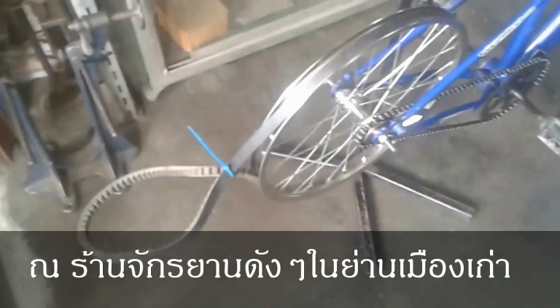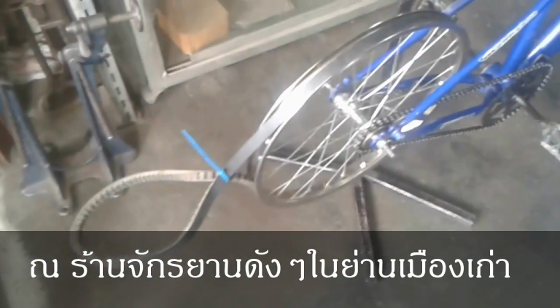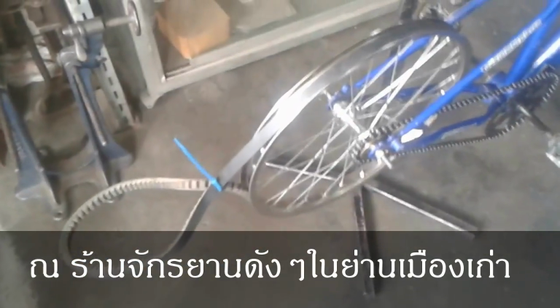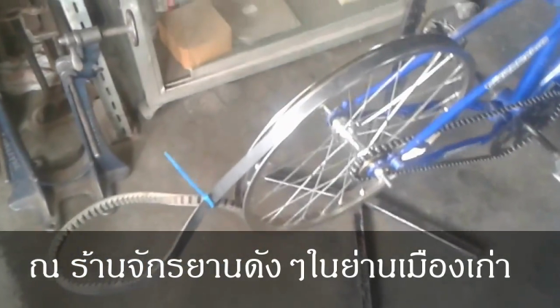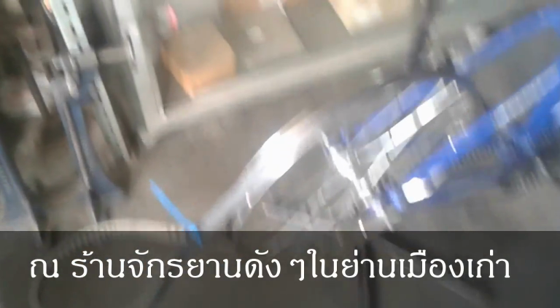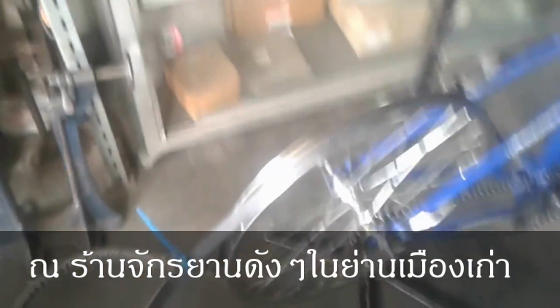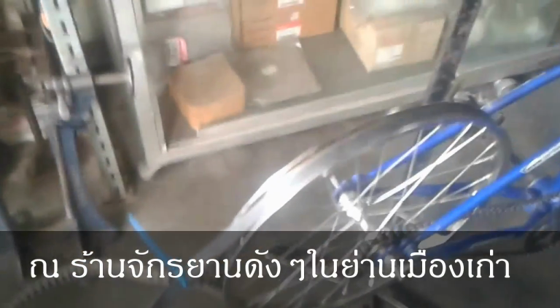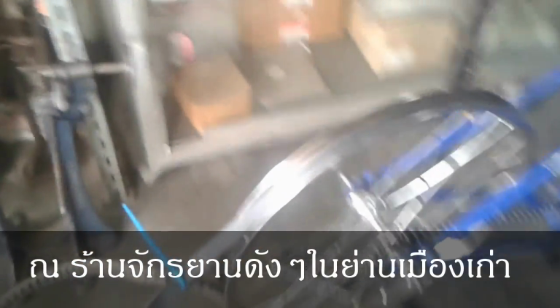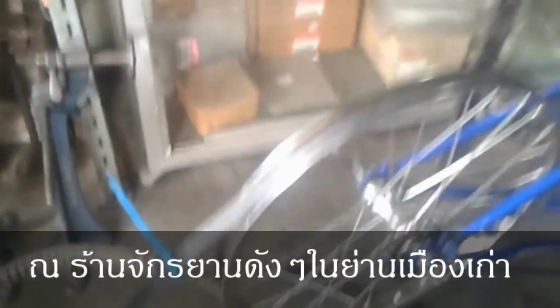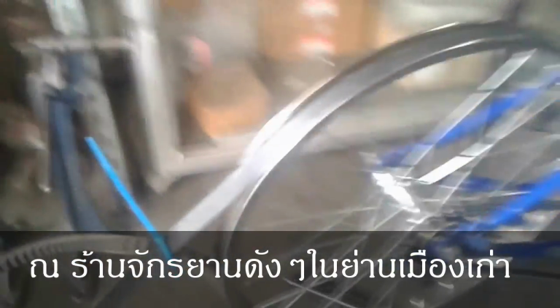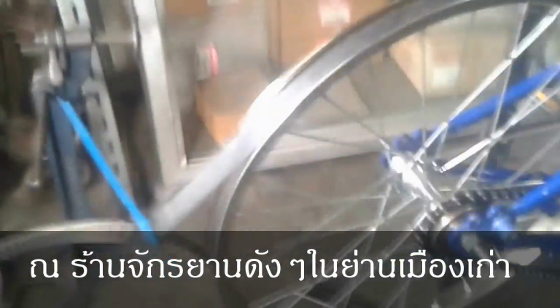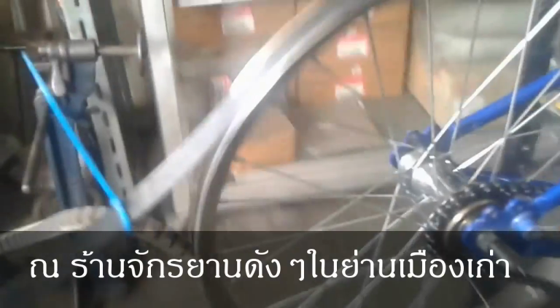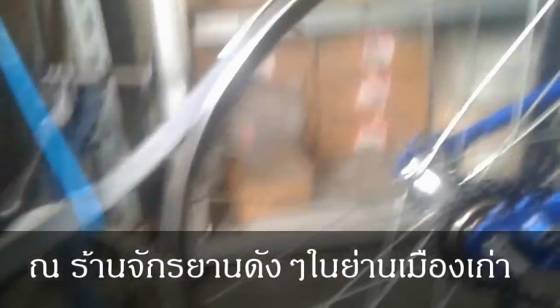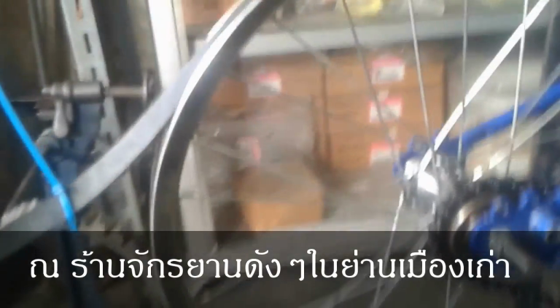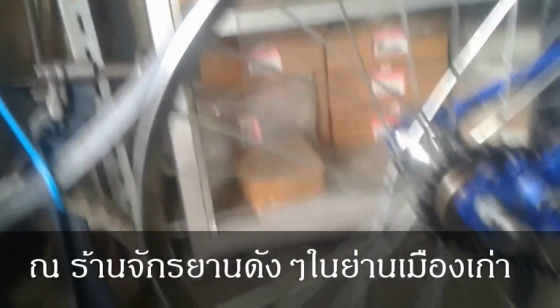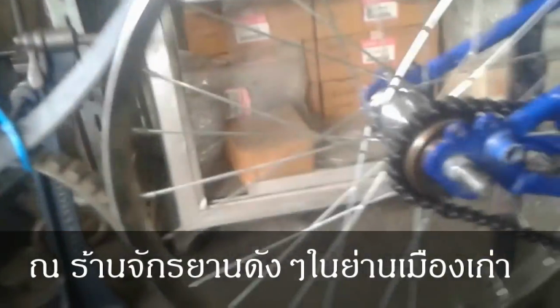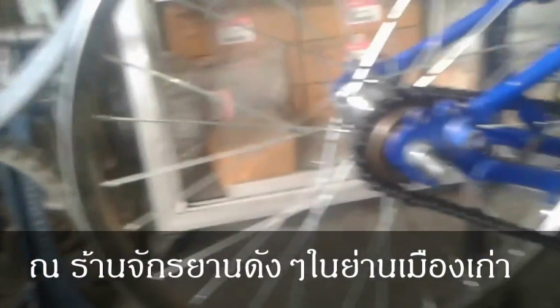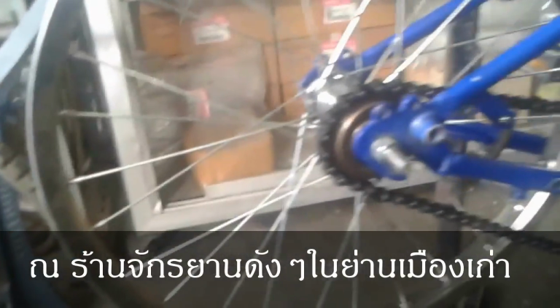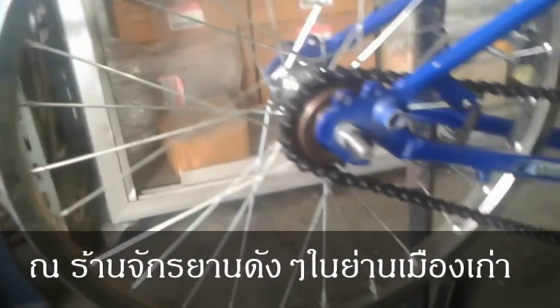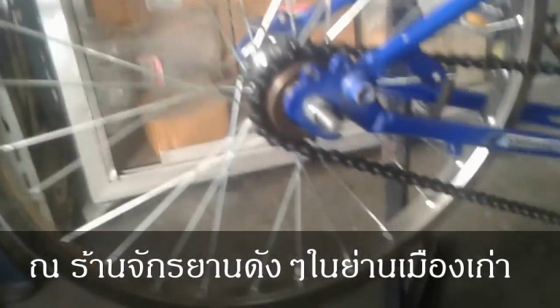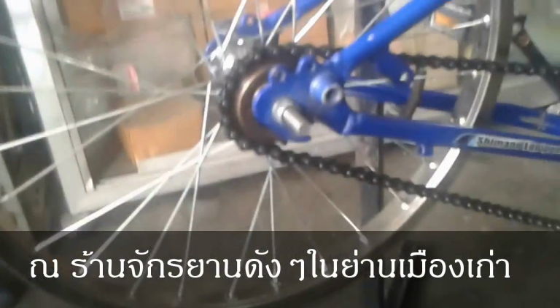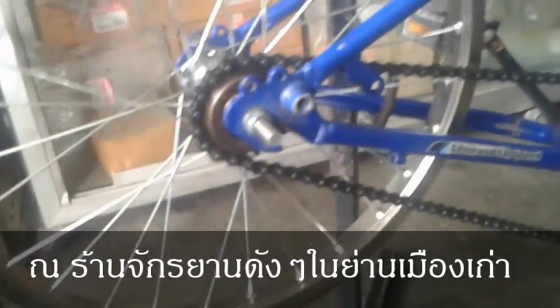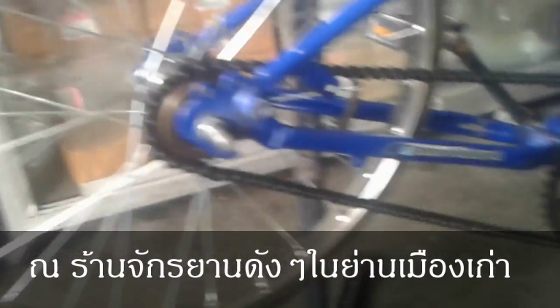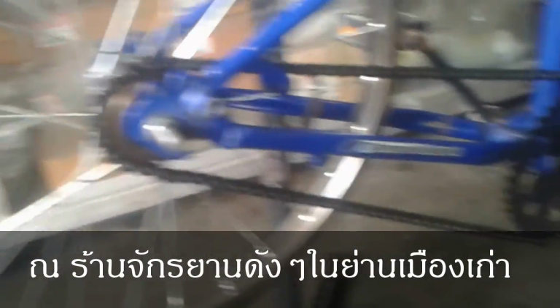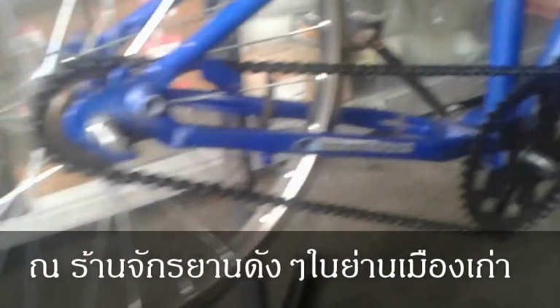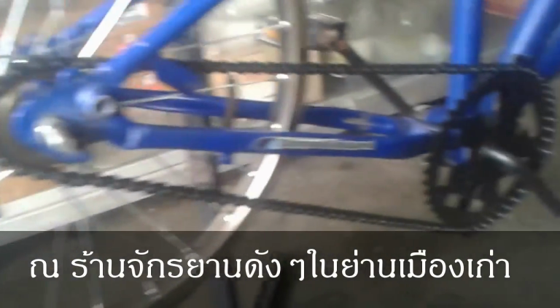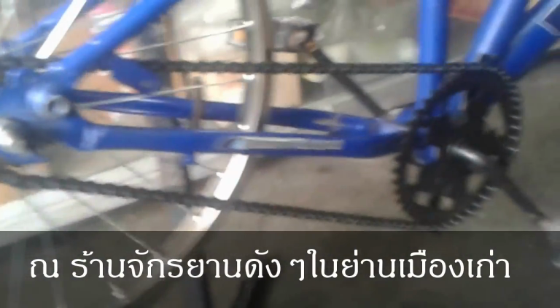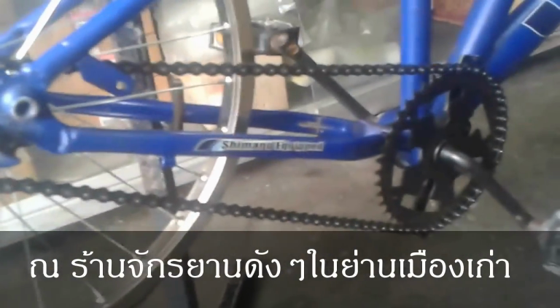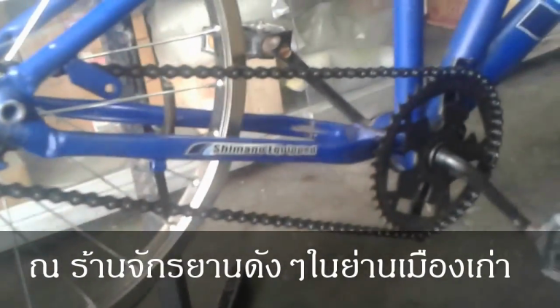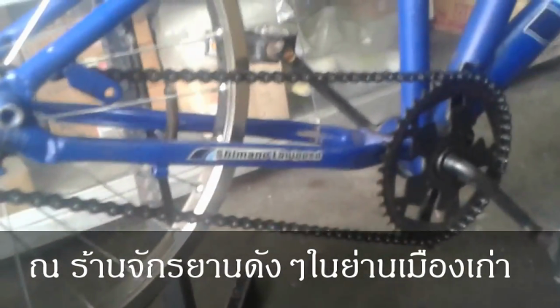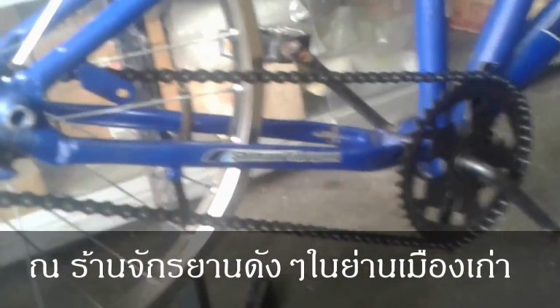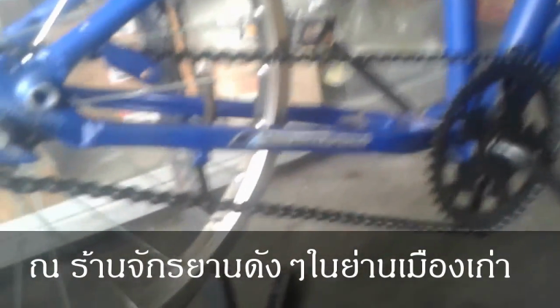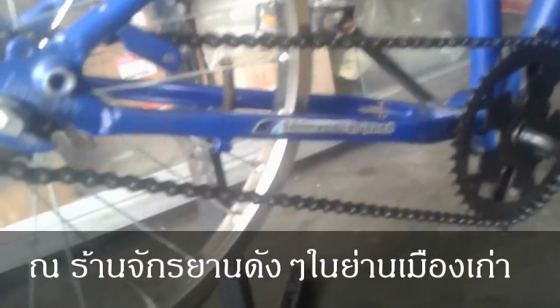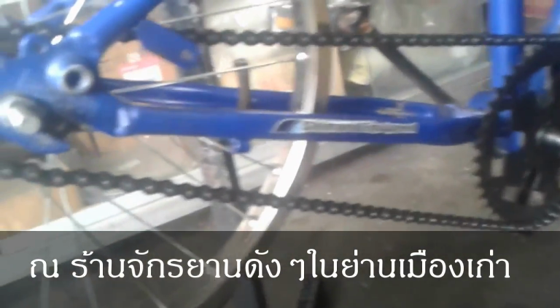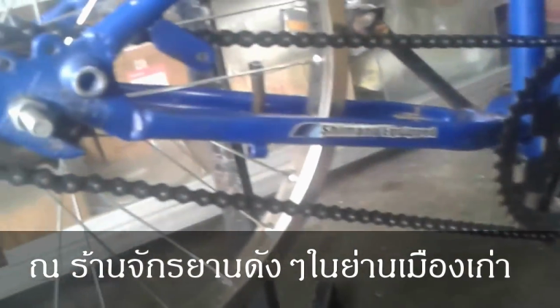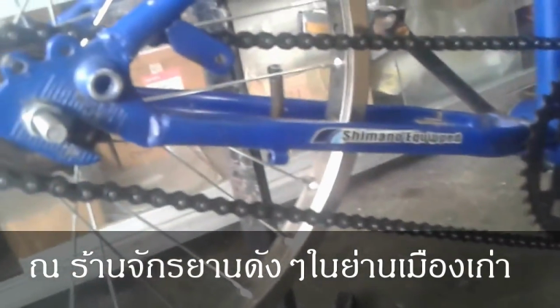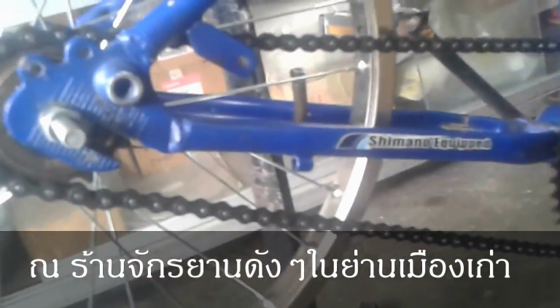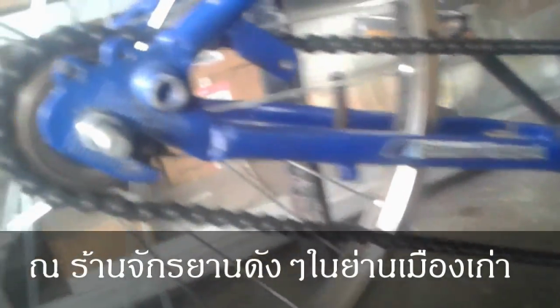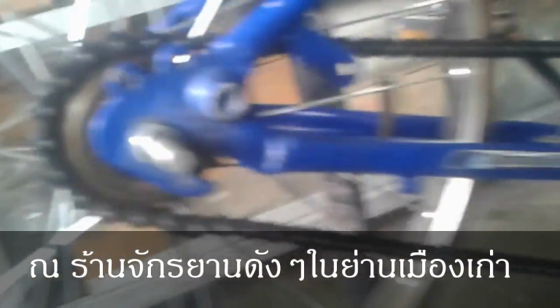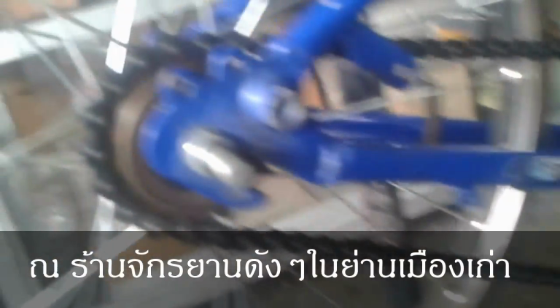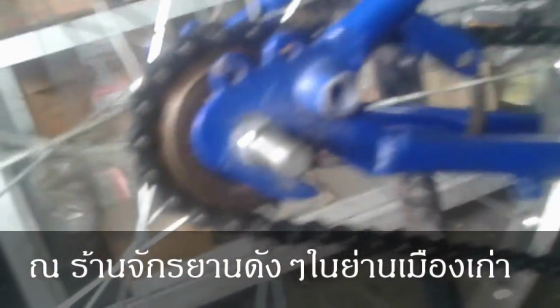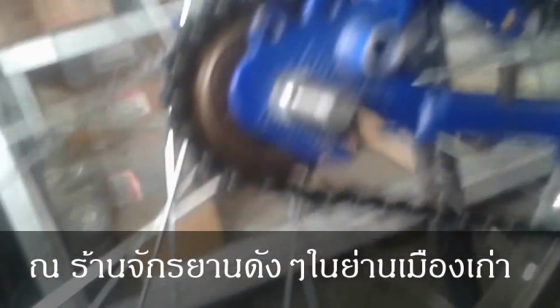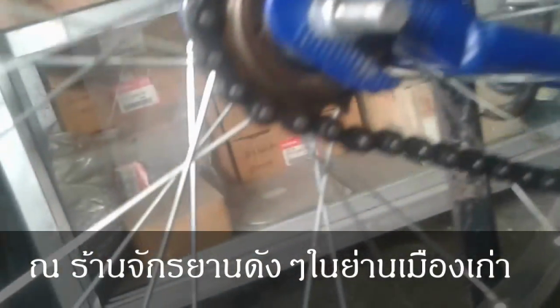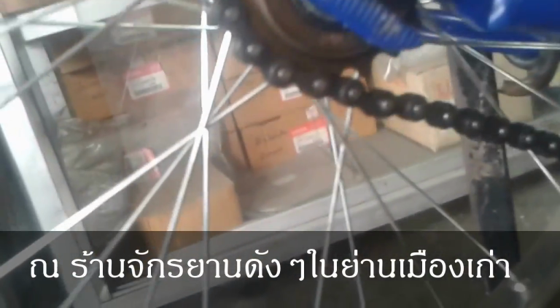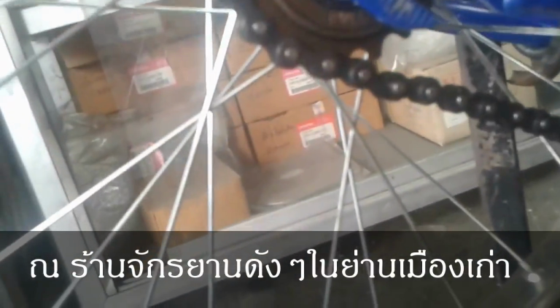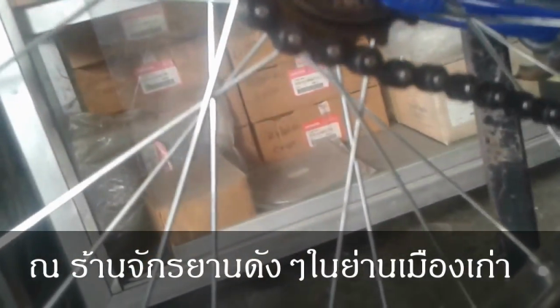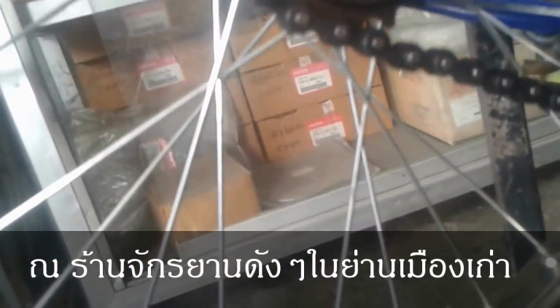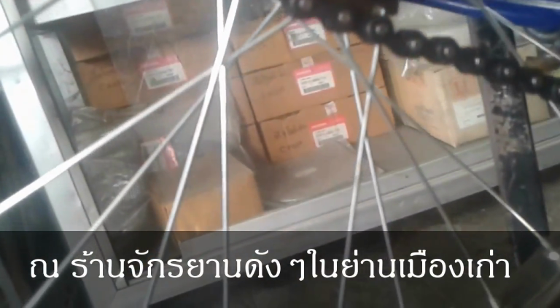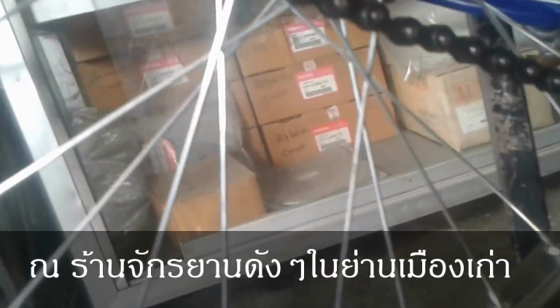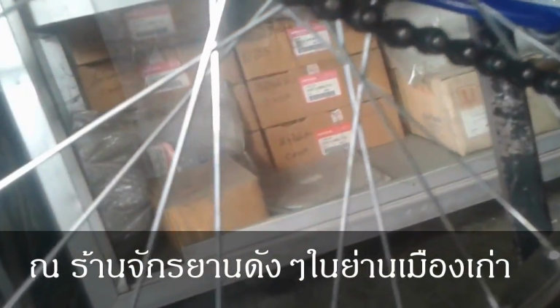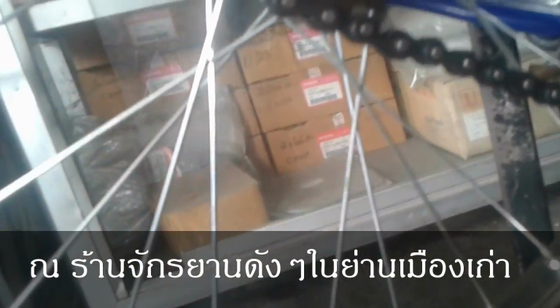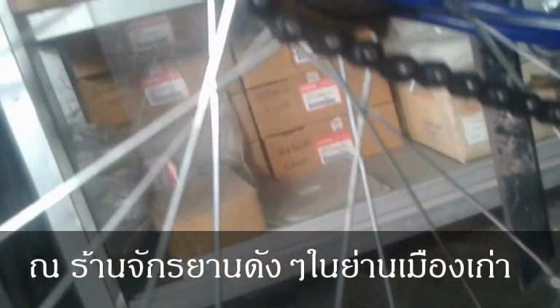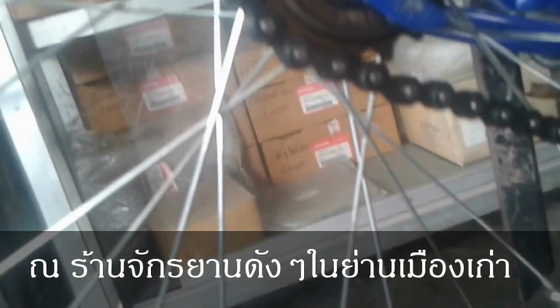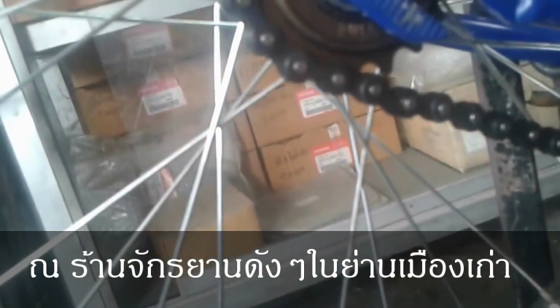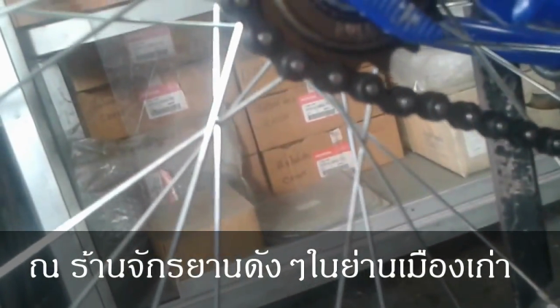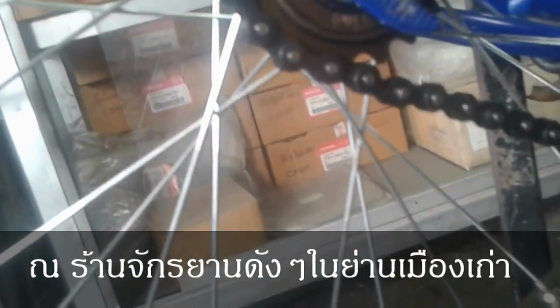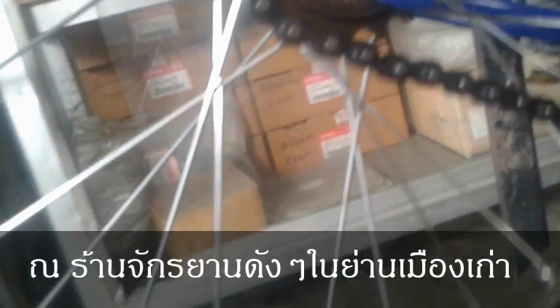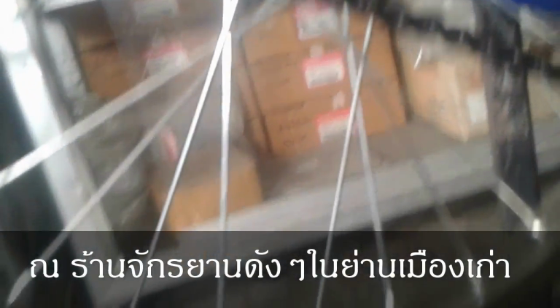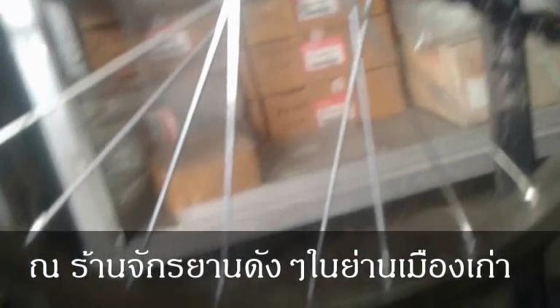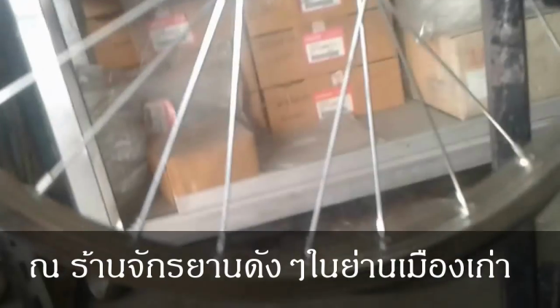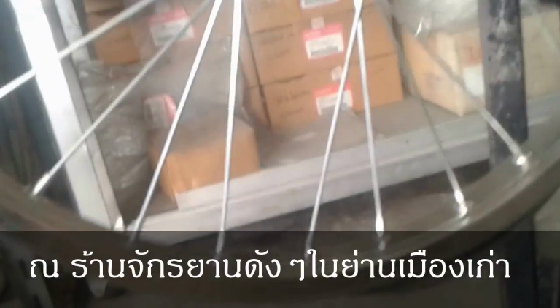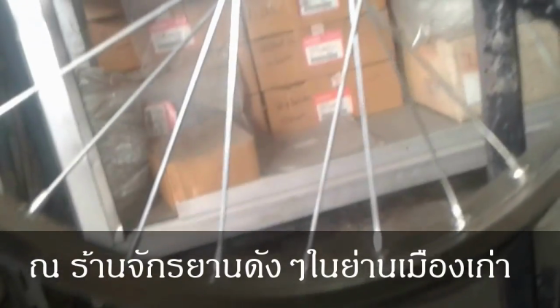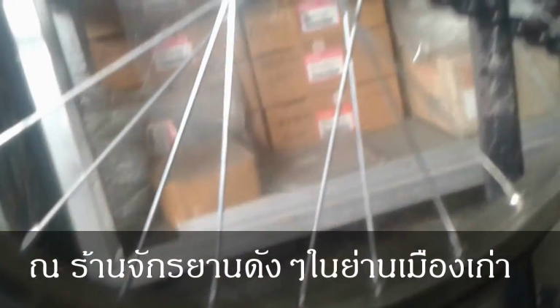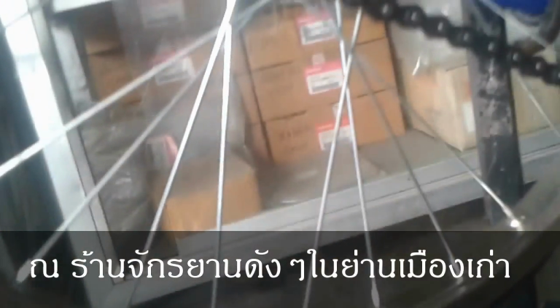The project is done now - chain fixed on perfectly. We have a link if you want to adjust it ourselves in the future.